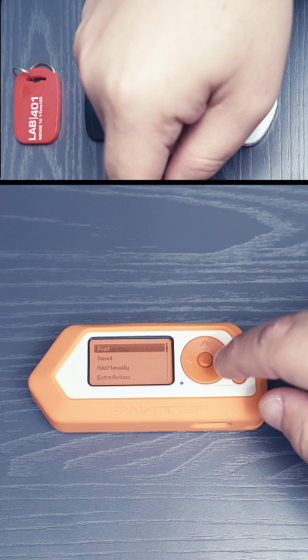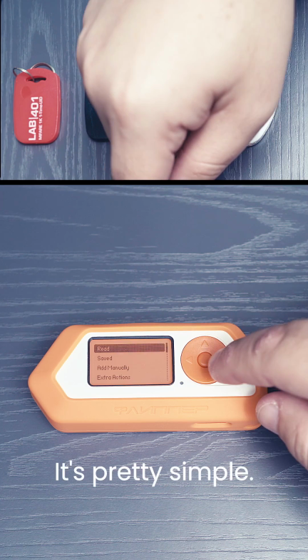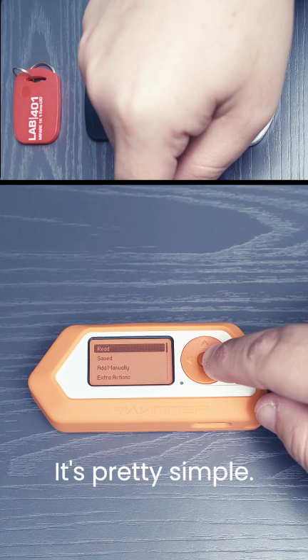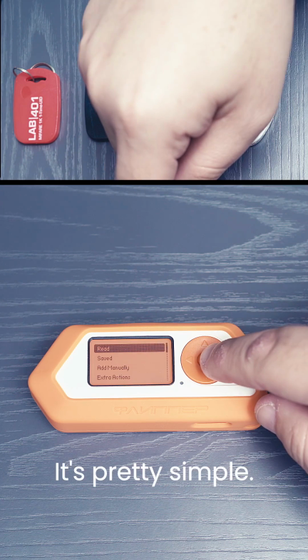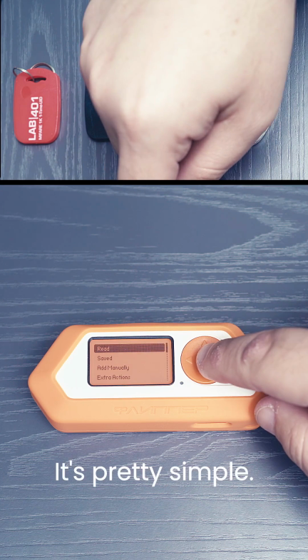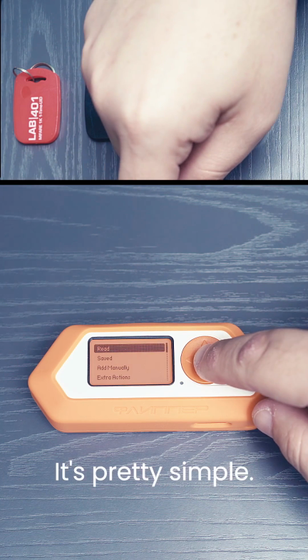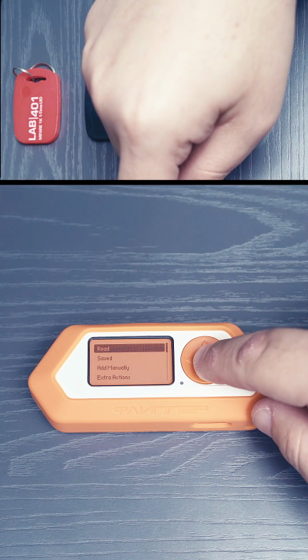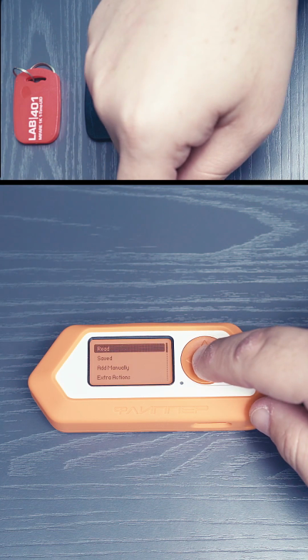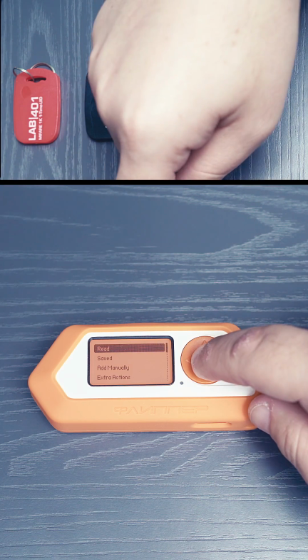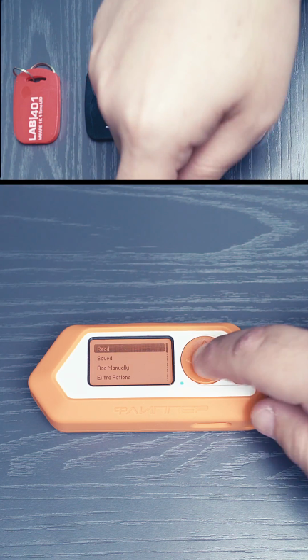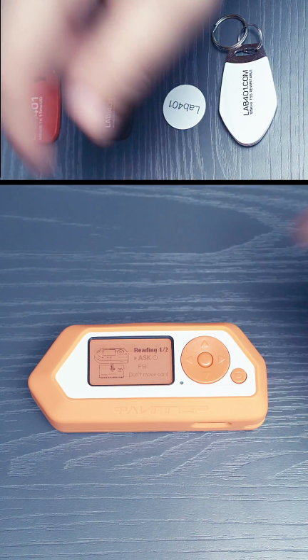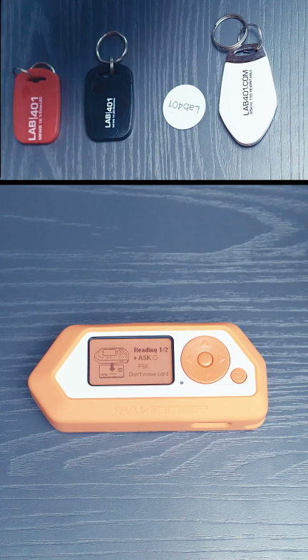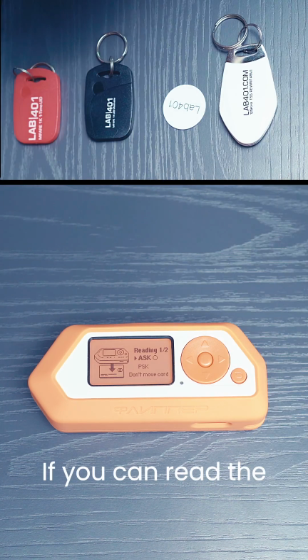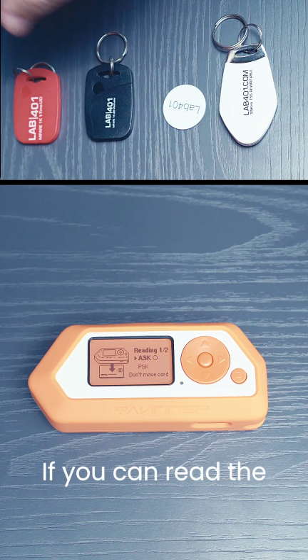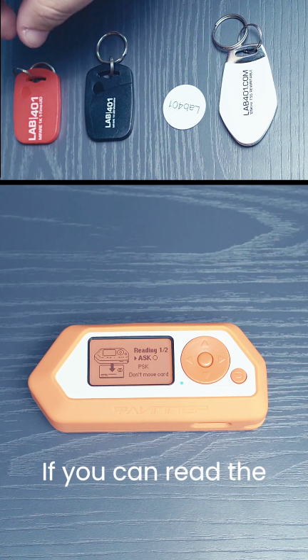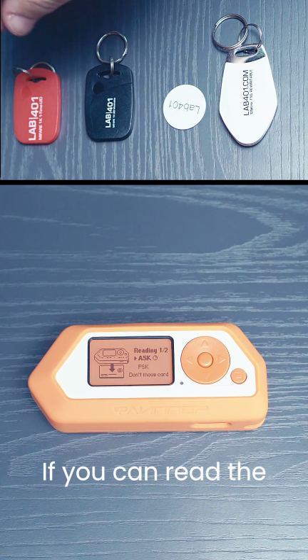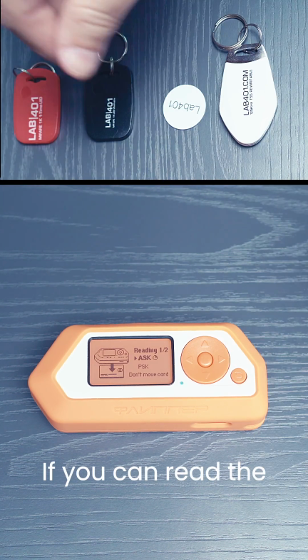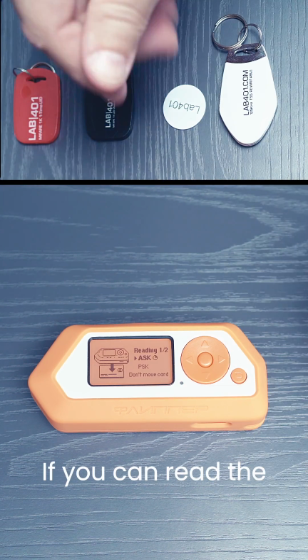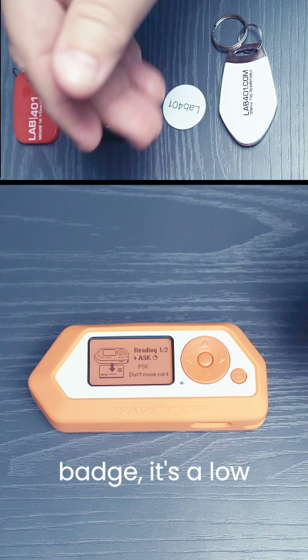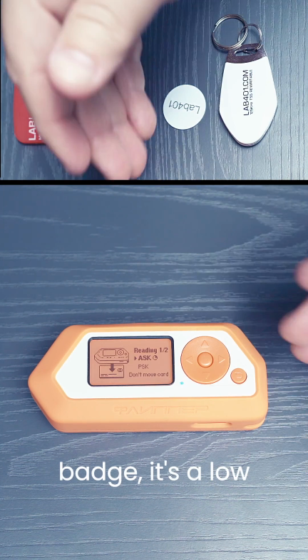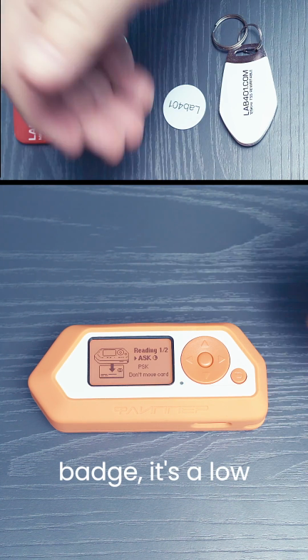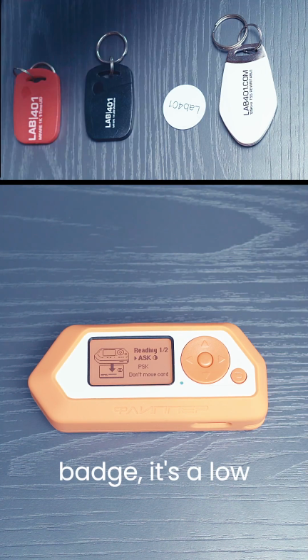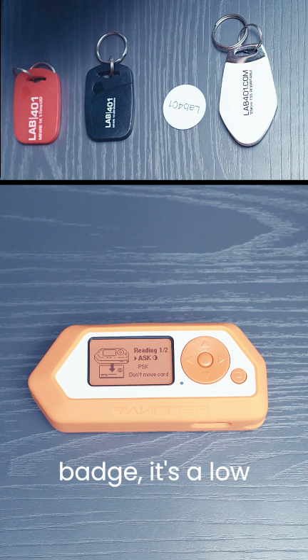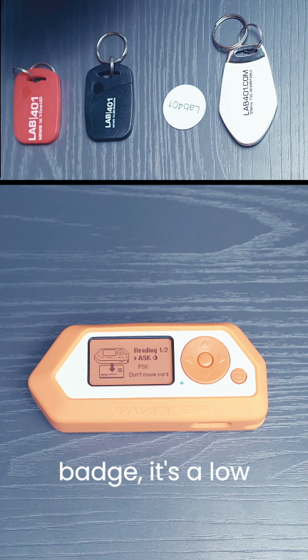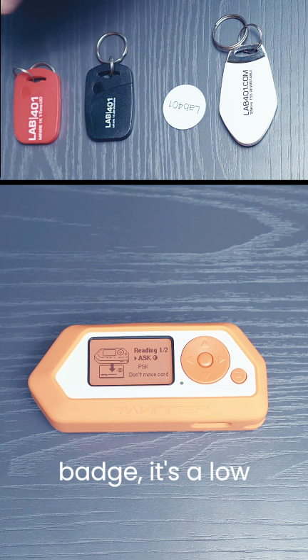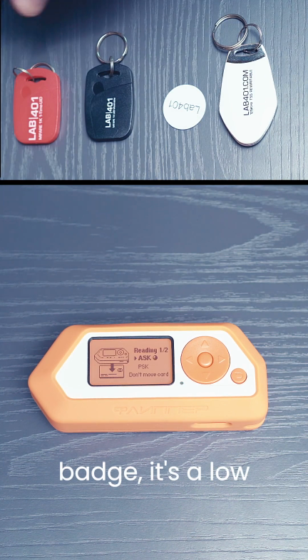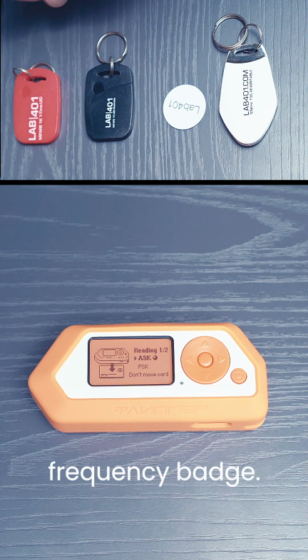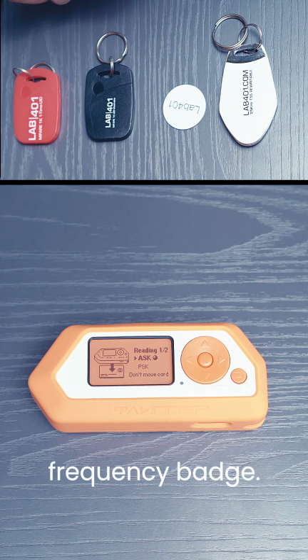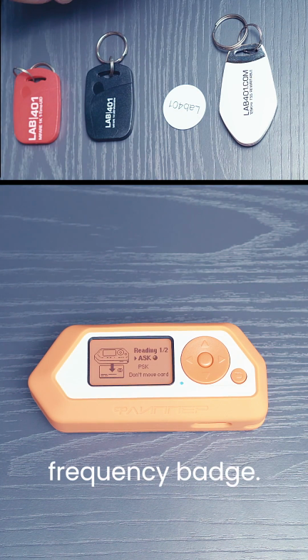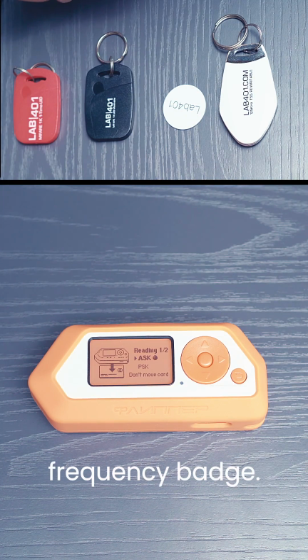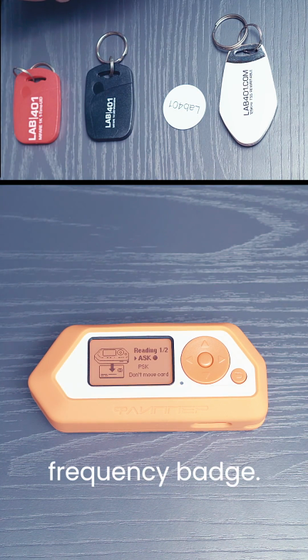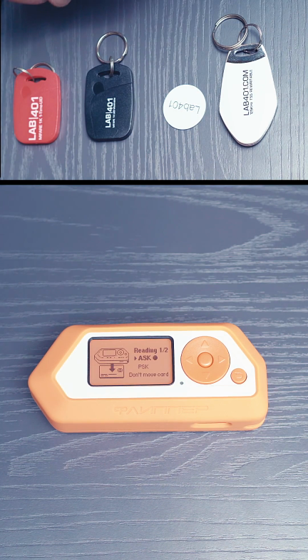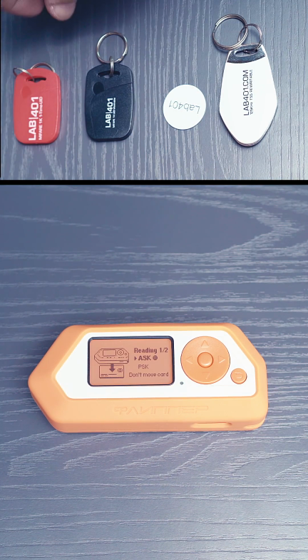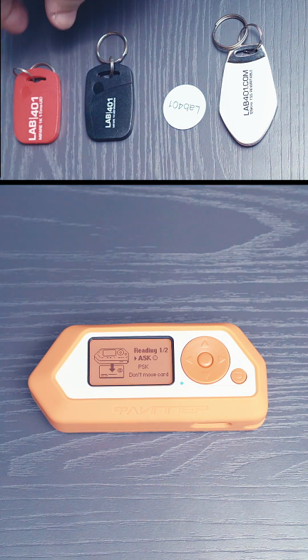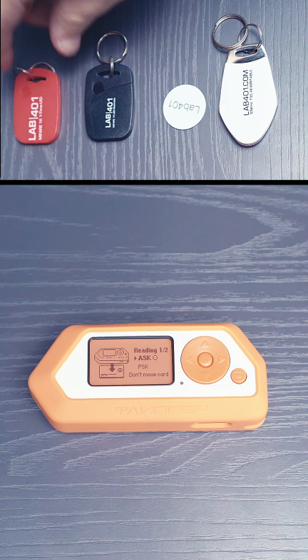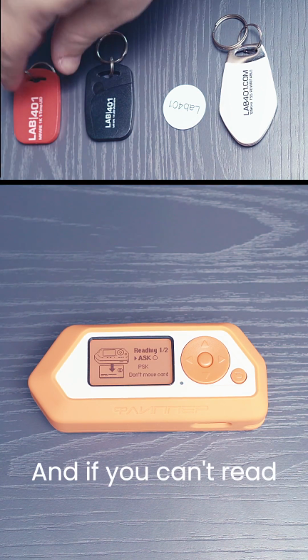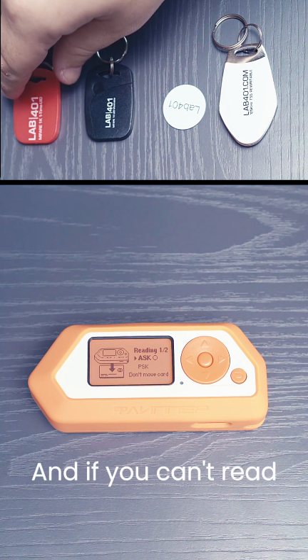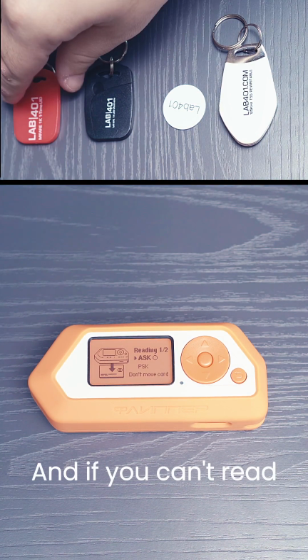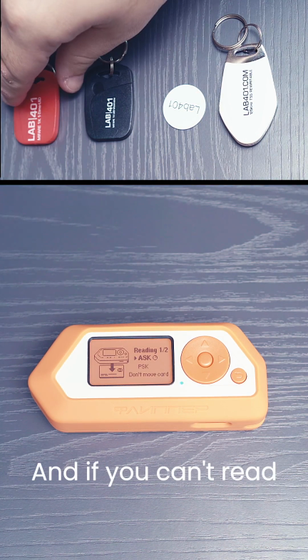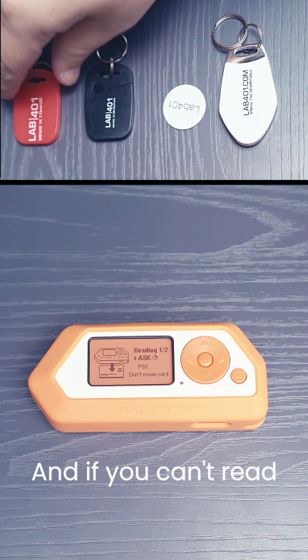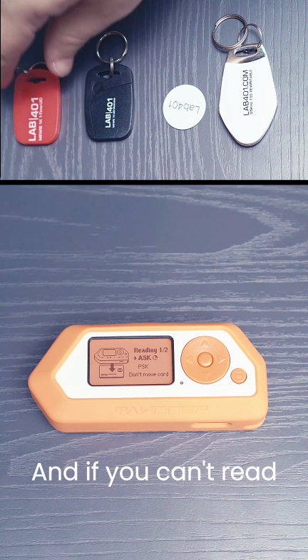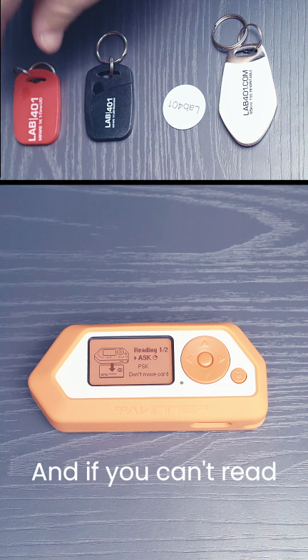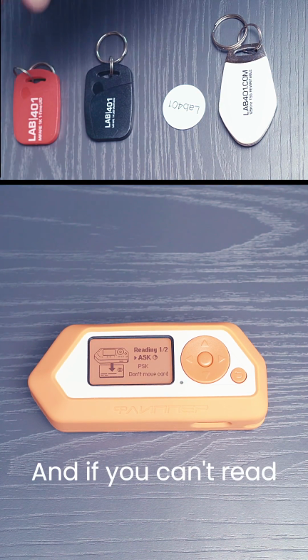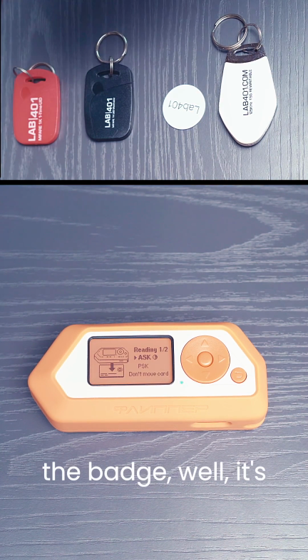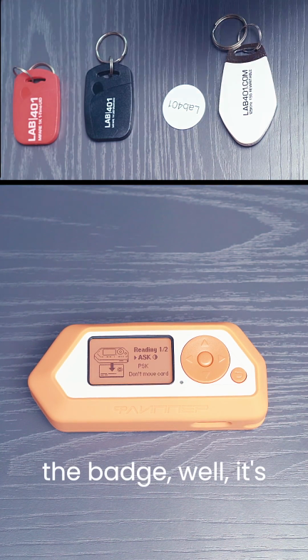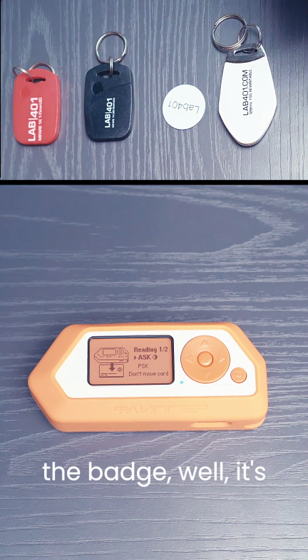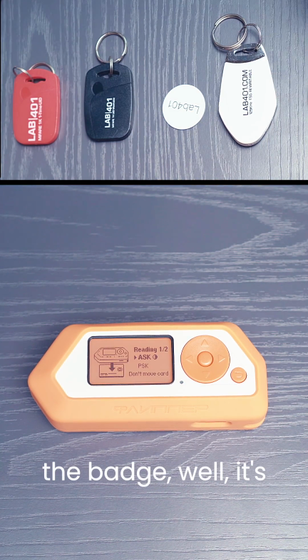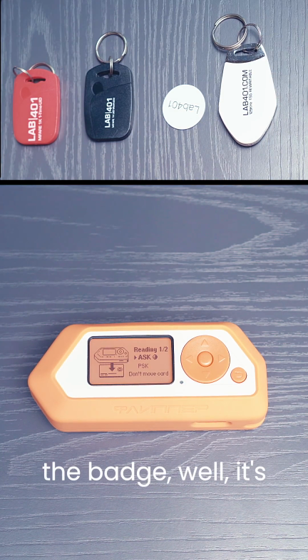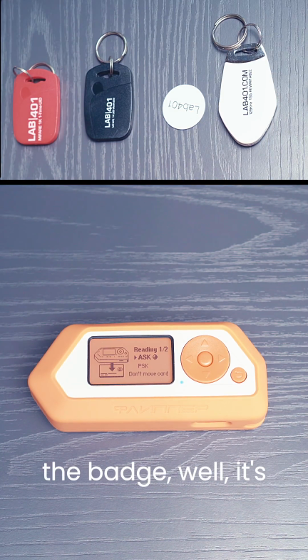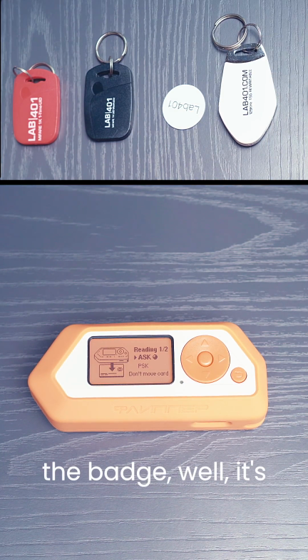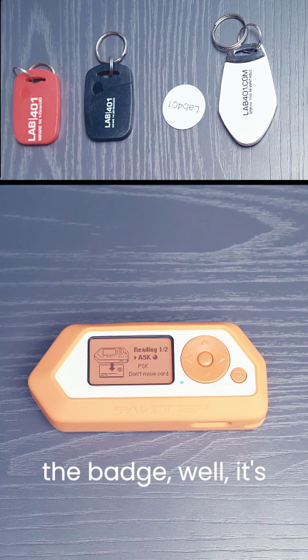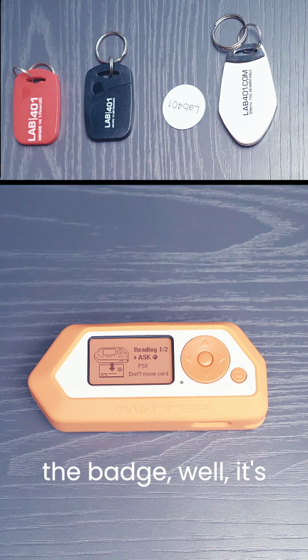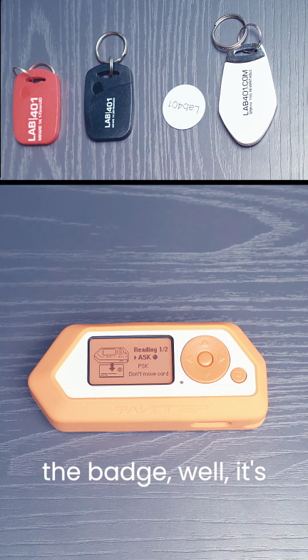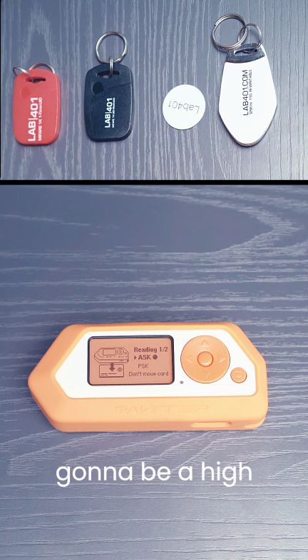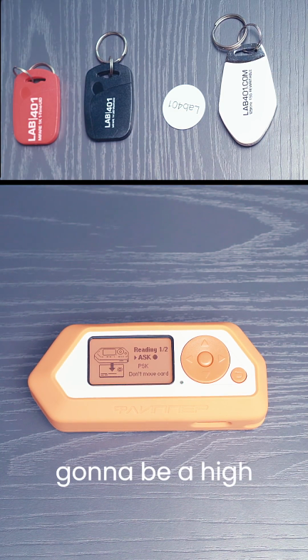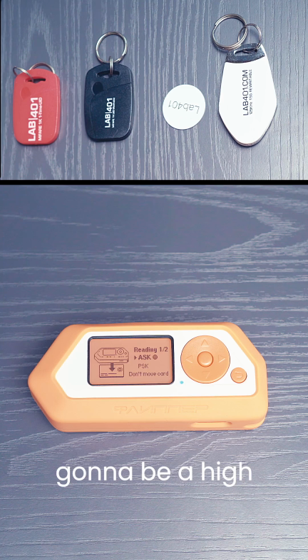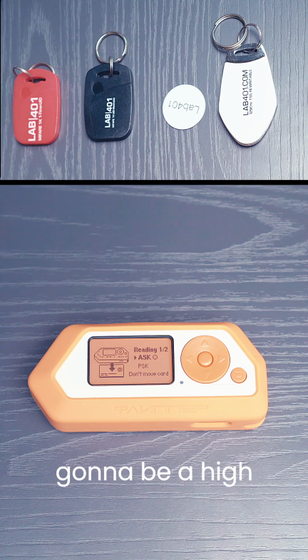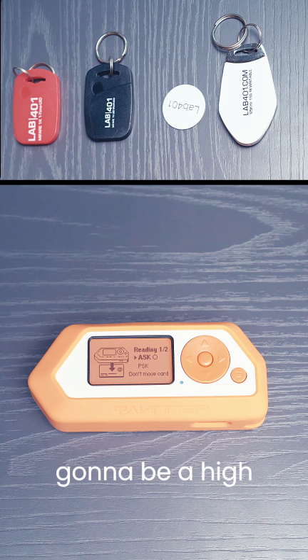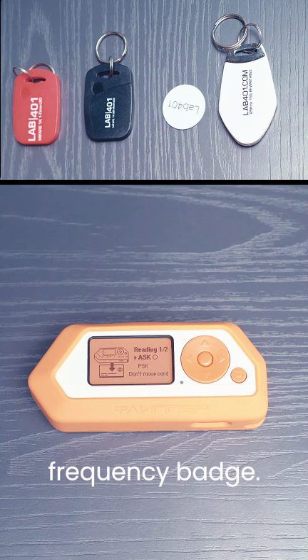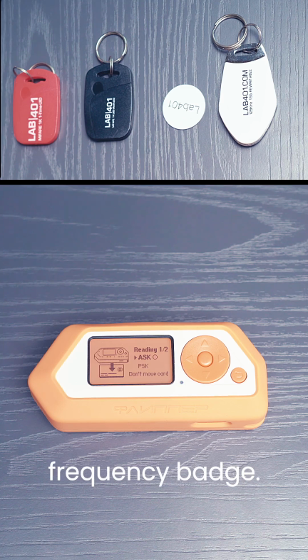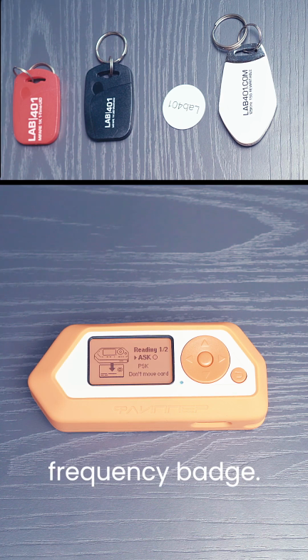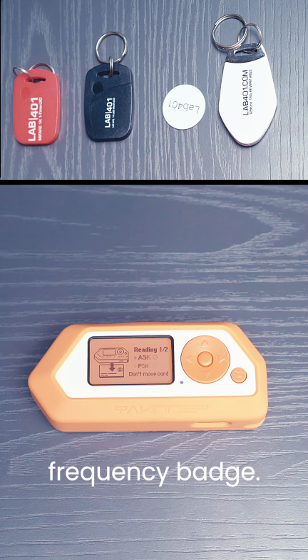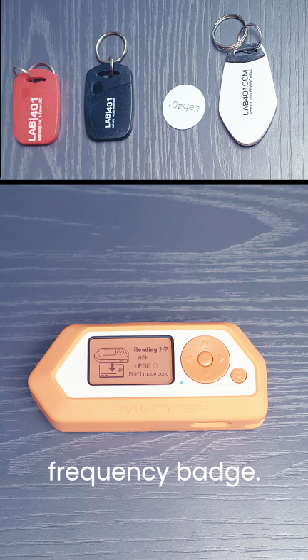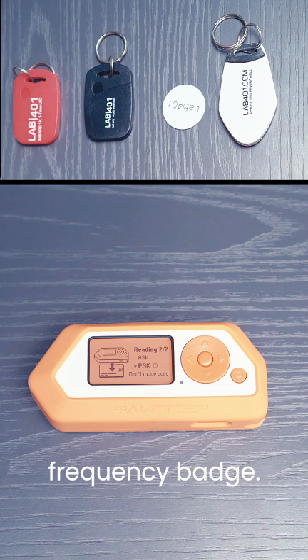It's pretty simple. If you can read the badge, it's a low frequency badge. And if you can't read the badge, well, it's gonna be a high frequency badge.